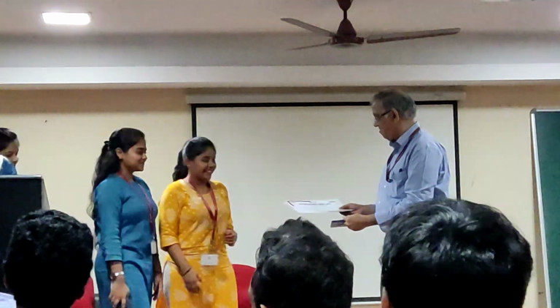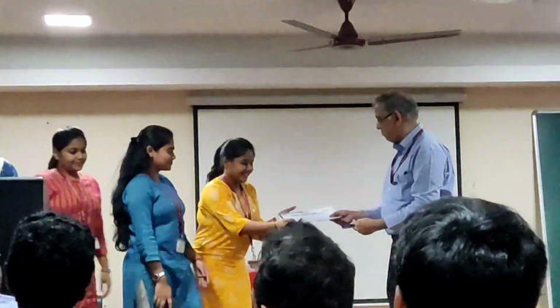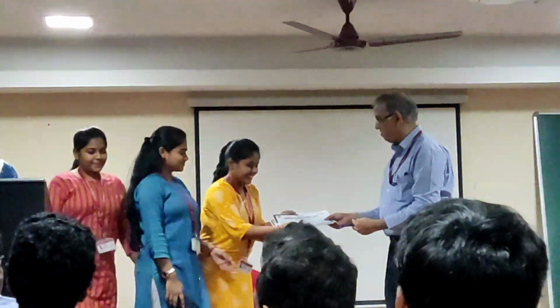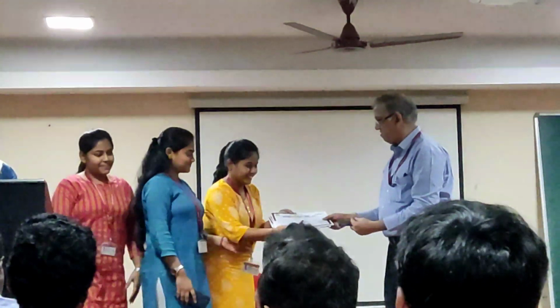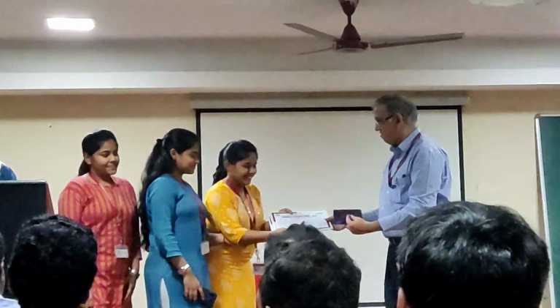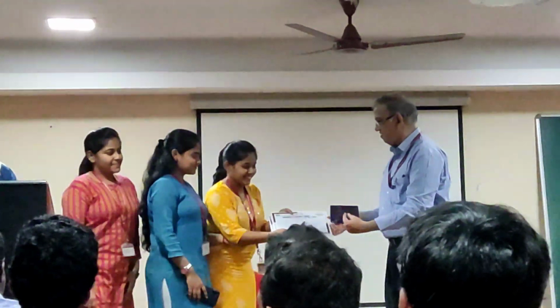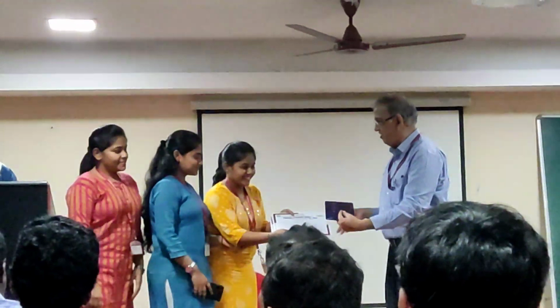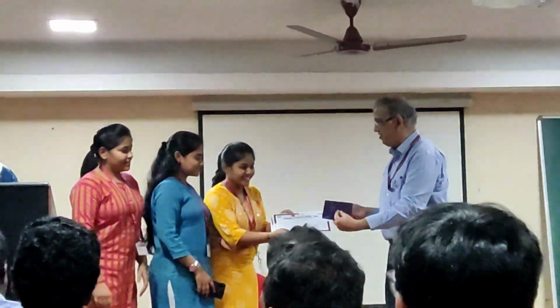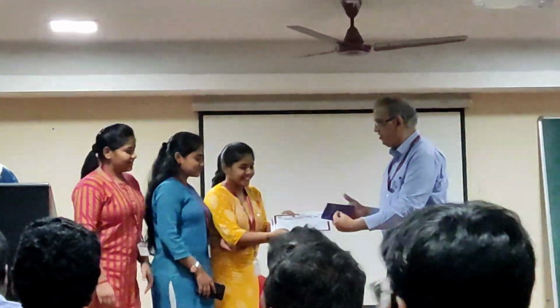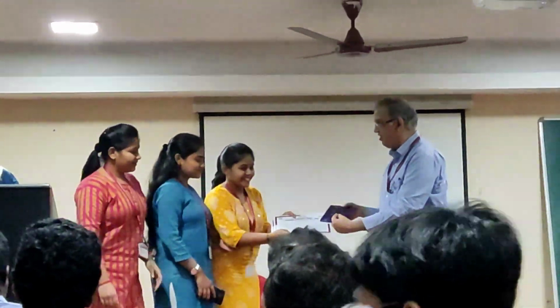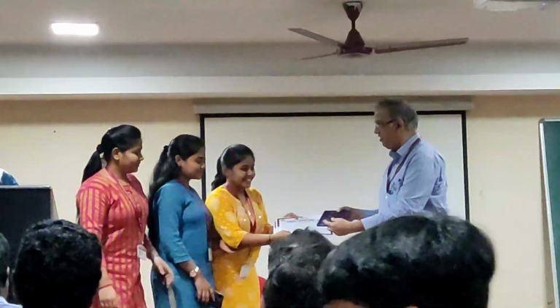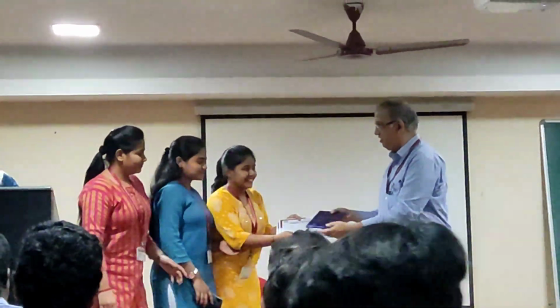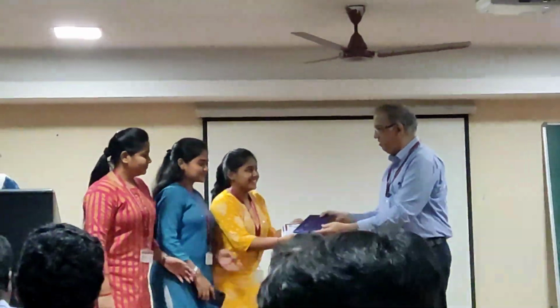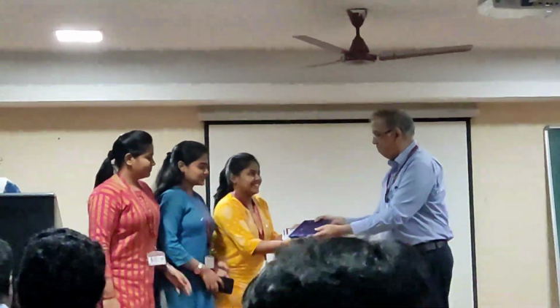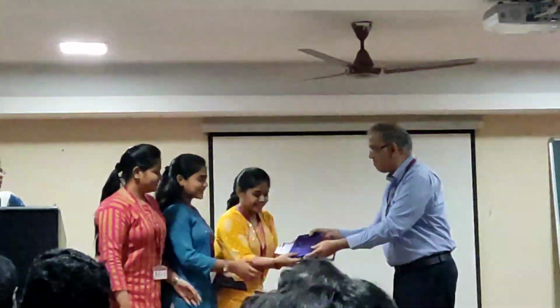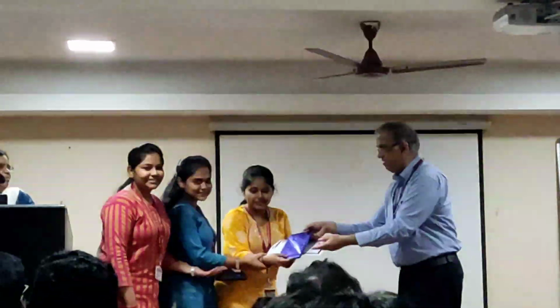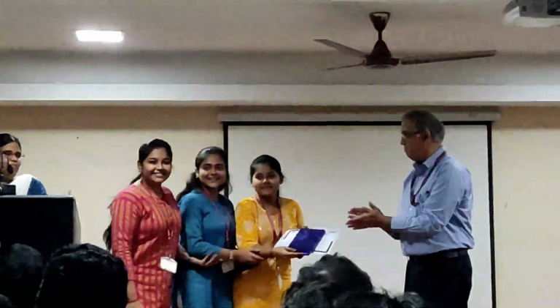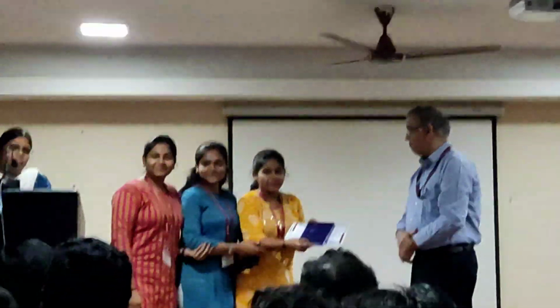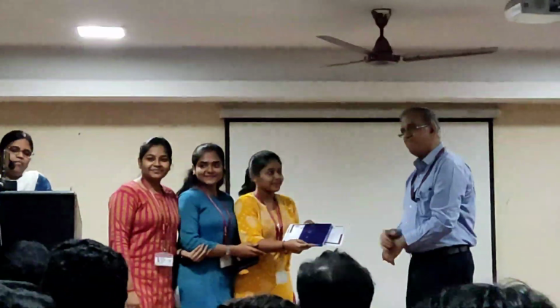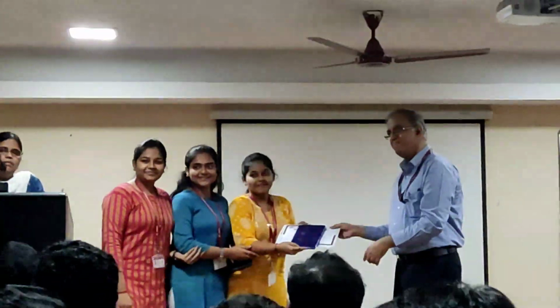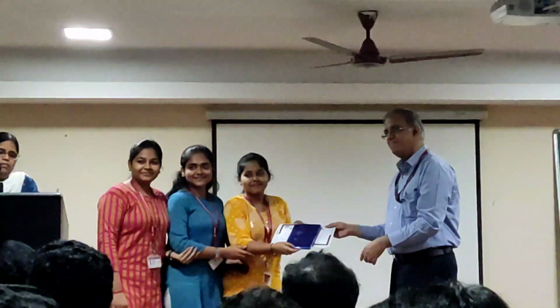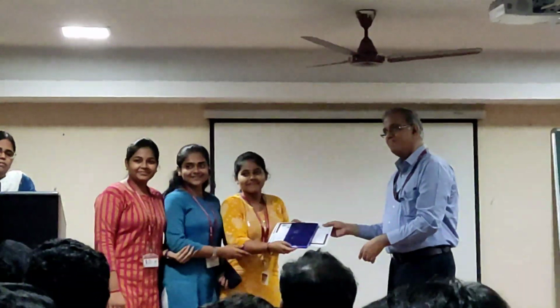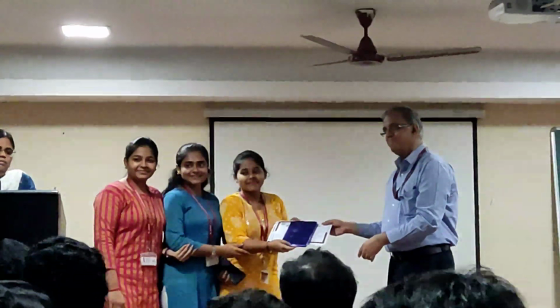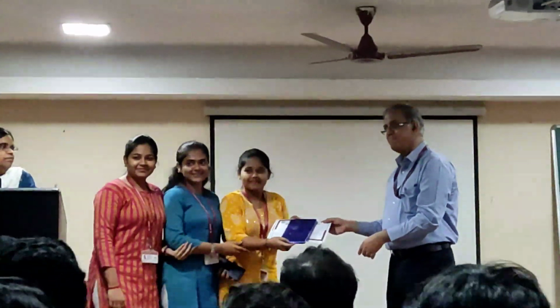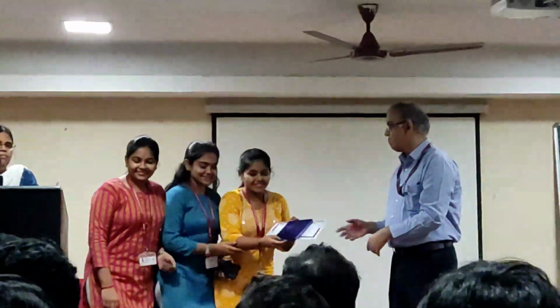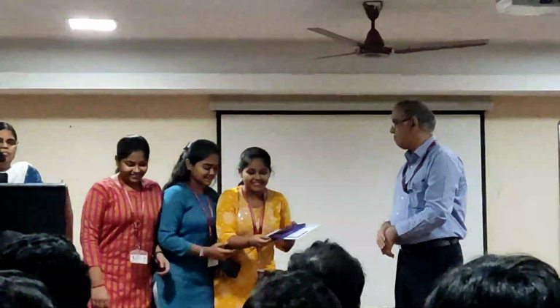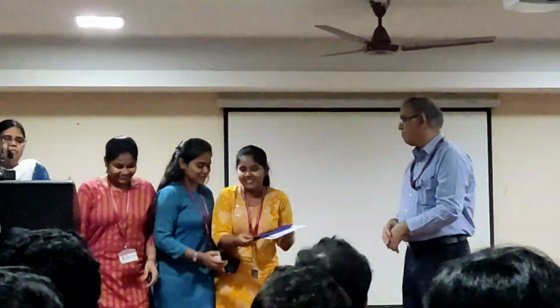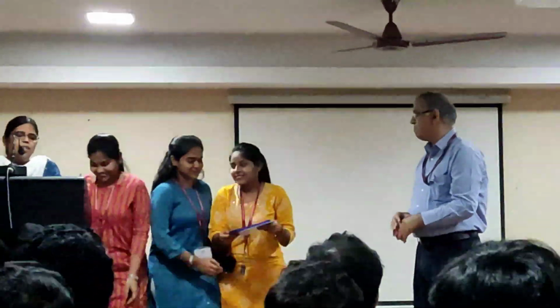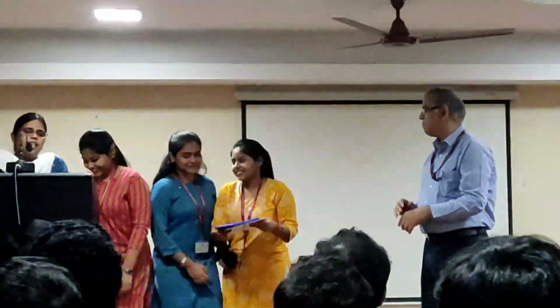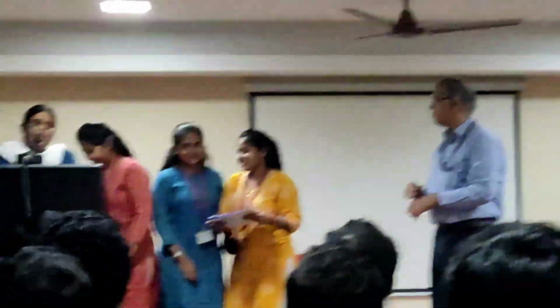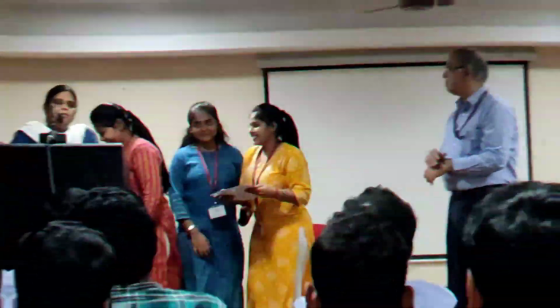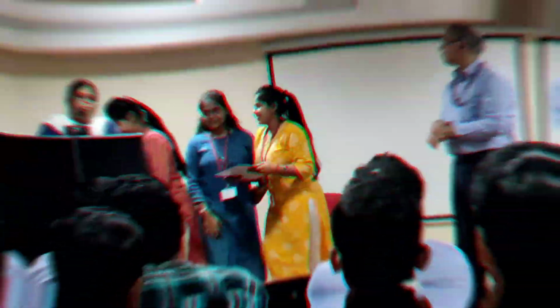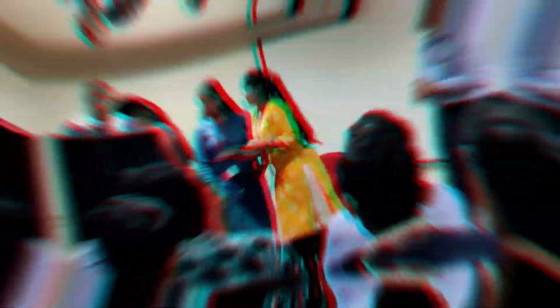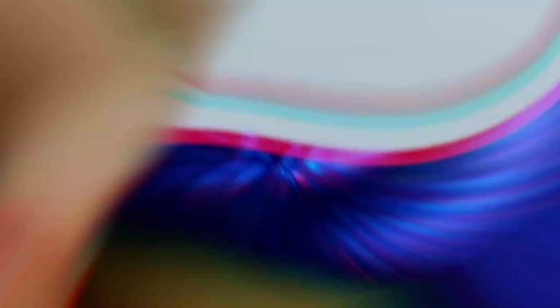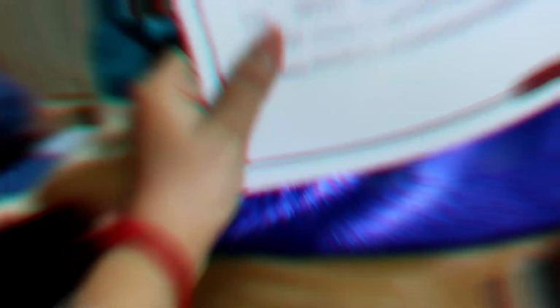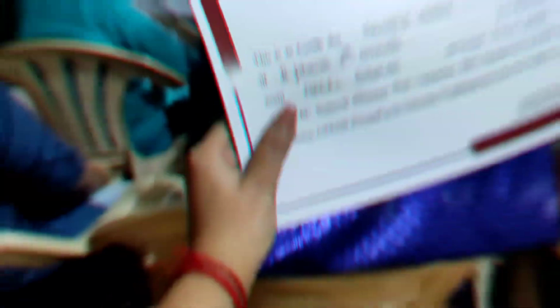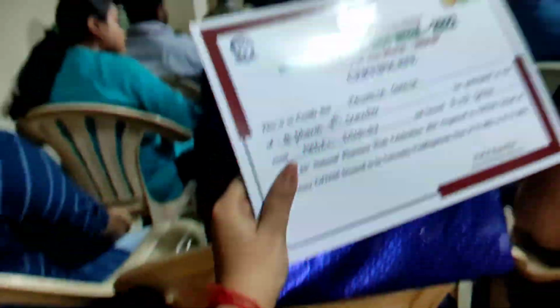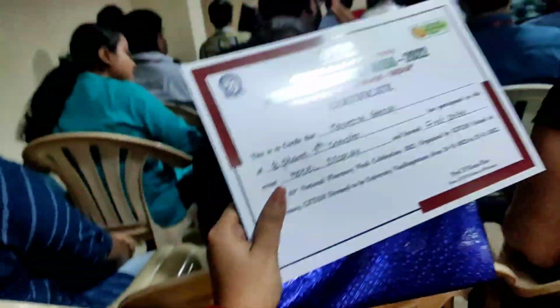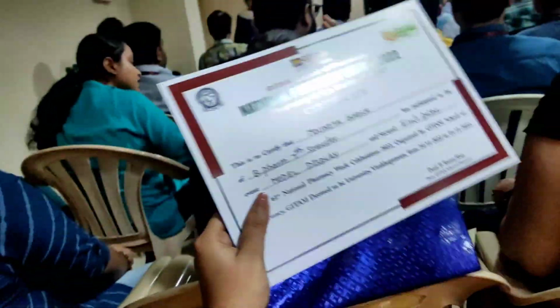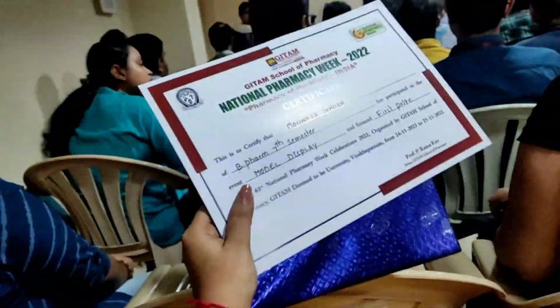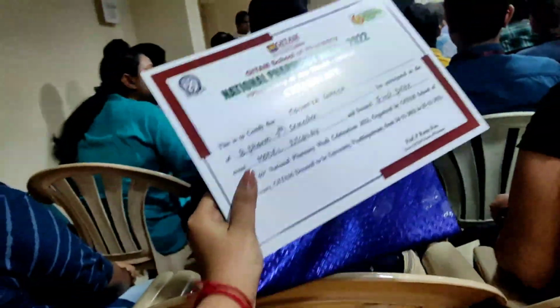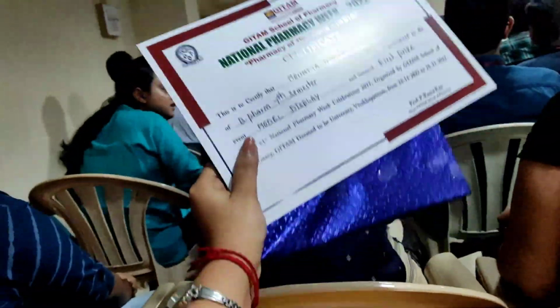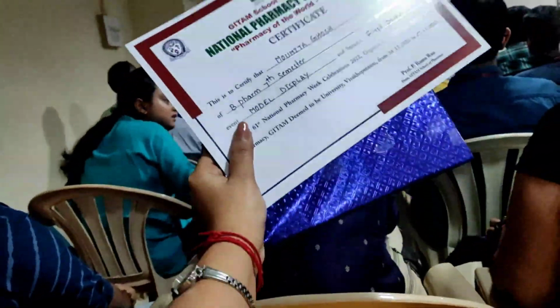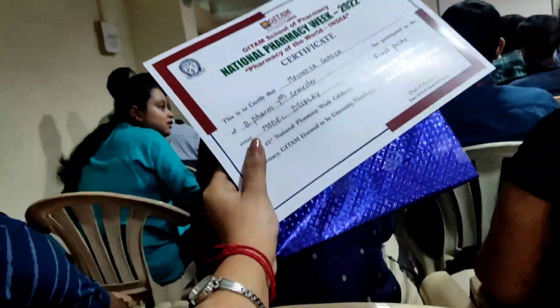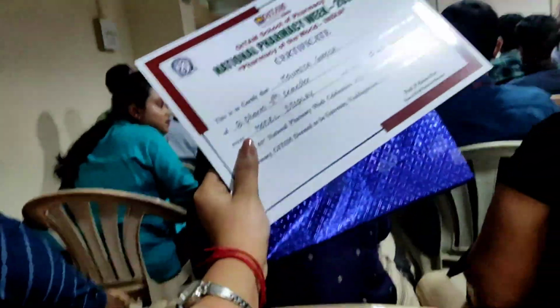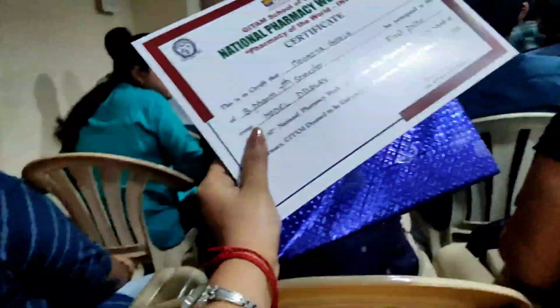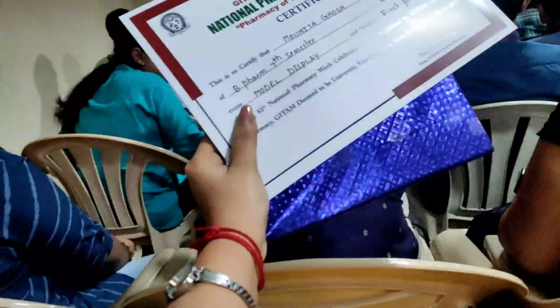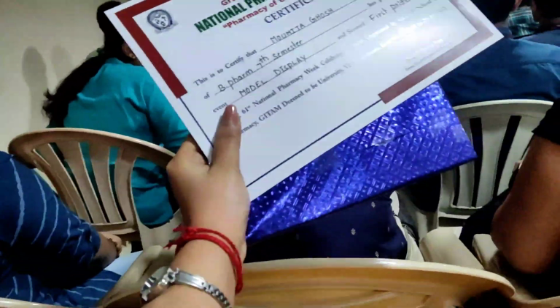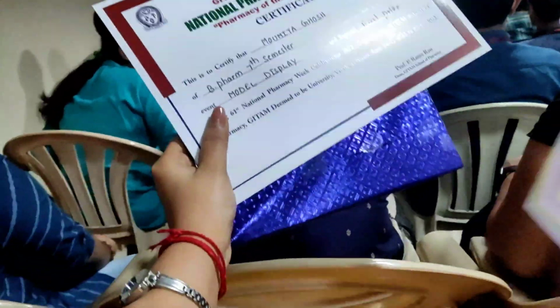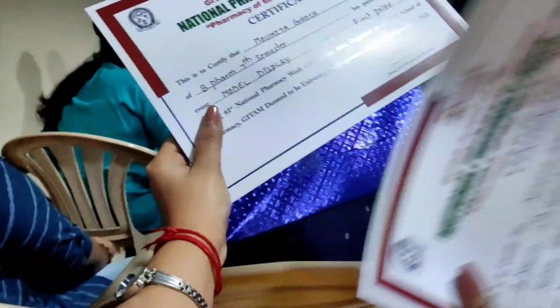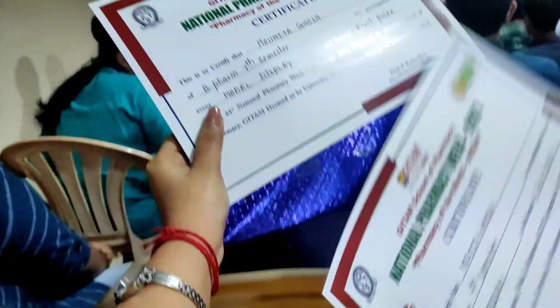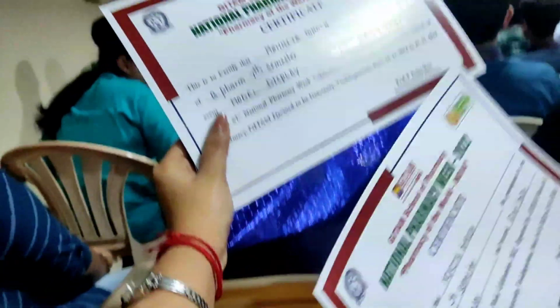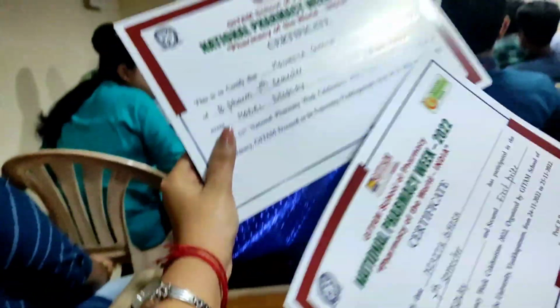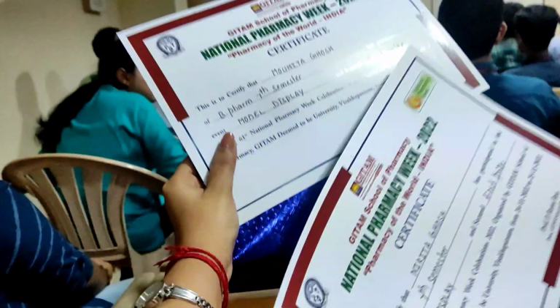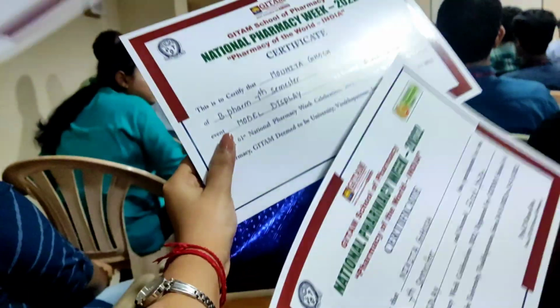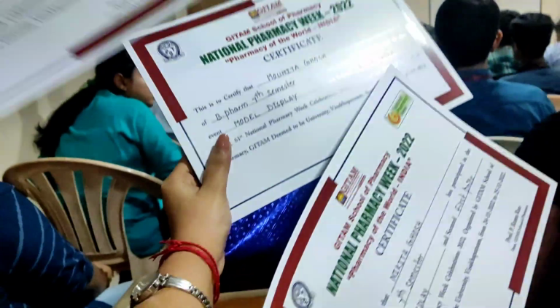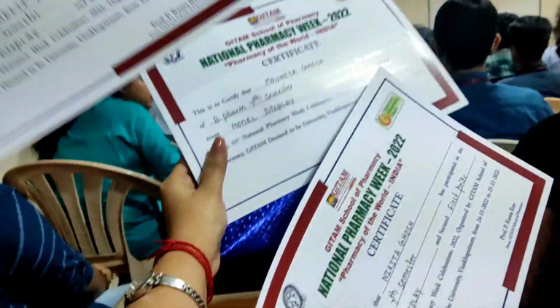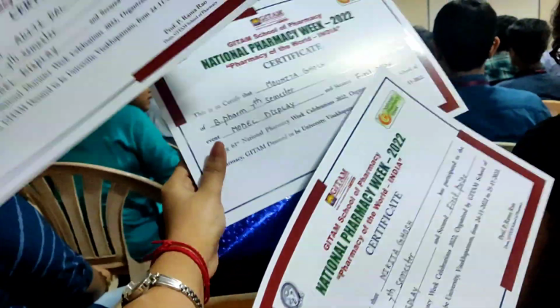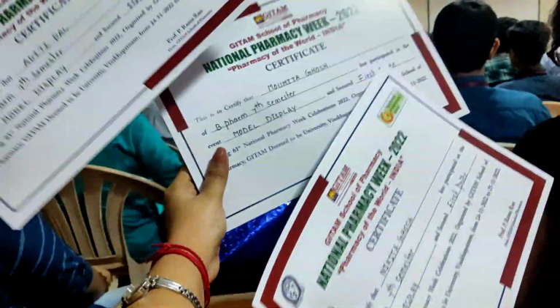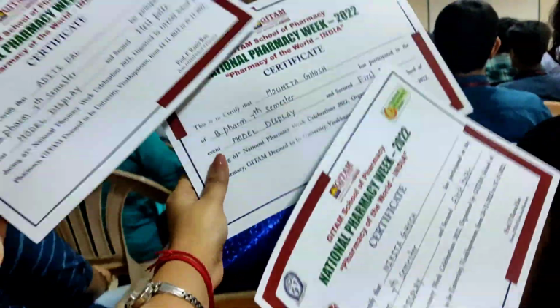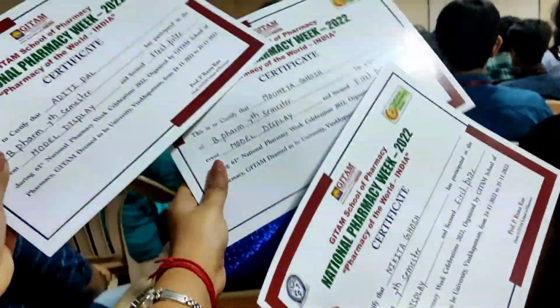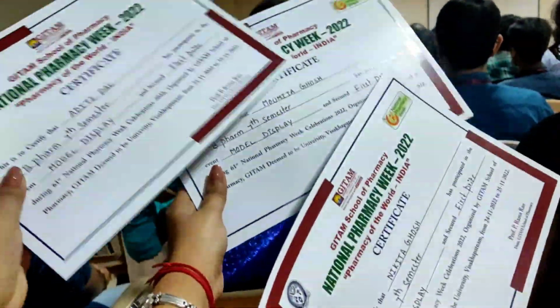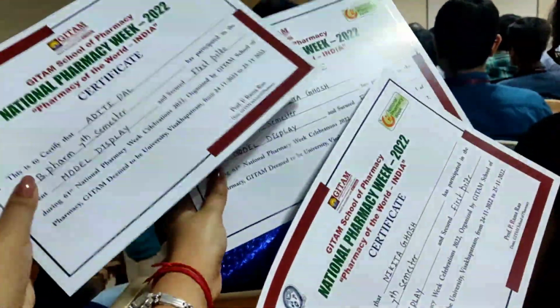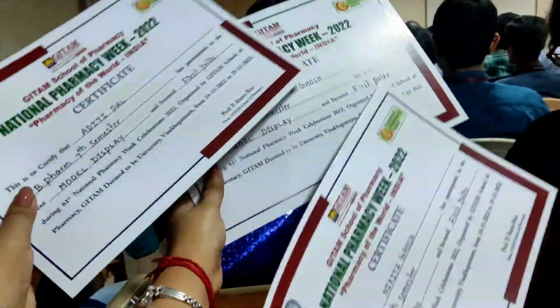Hello, this is pharmacy week and welcome back to our channel, The PP Life. The pharmacy week is on.